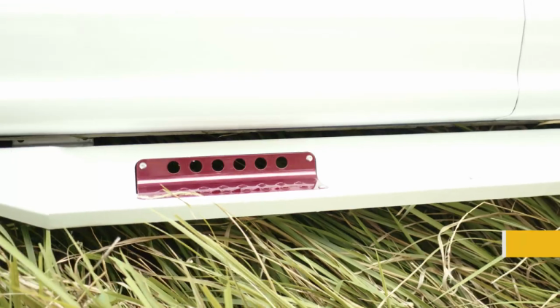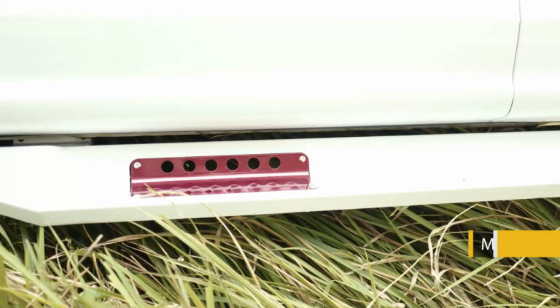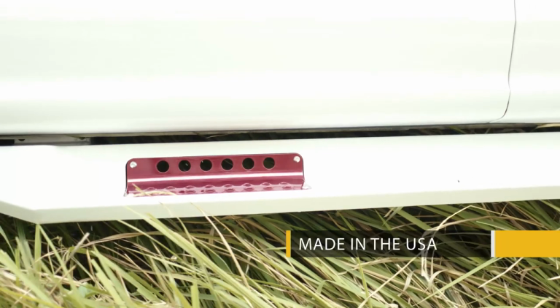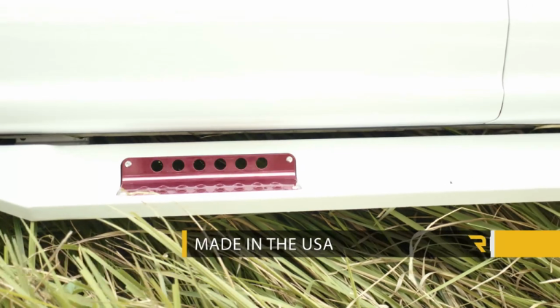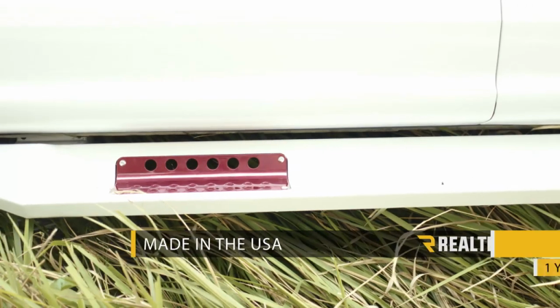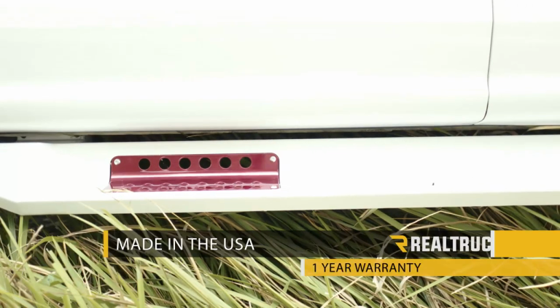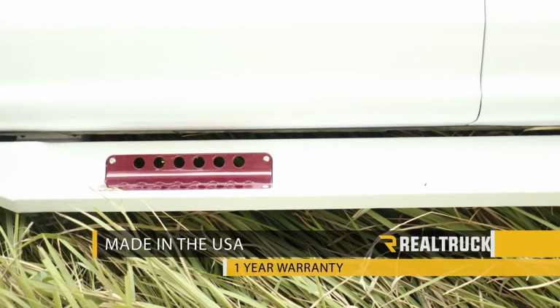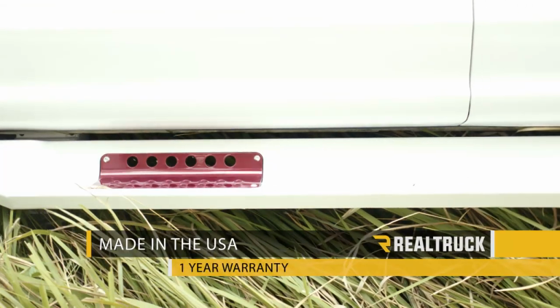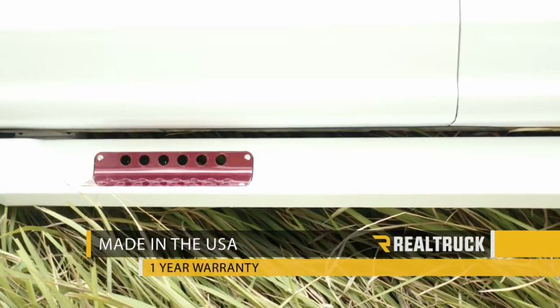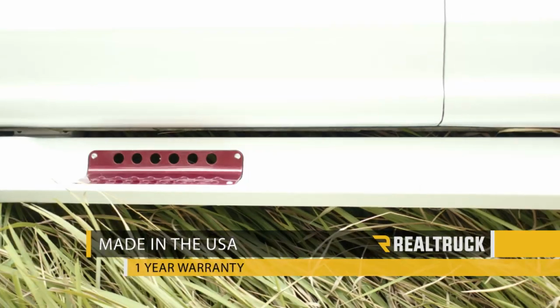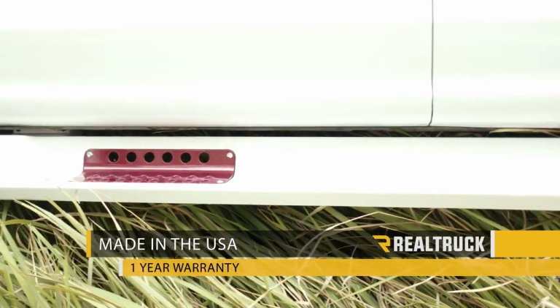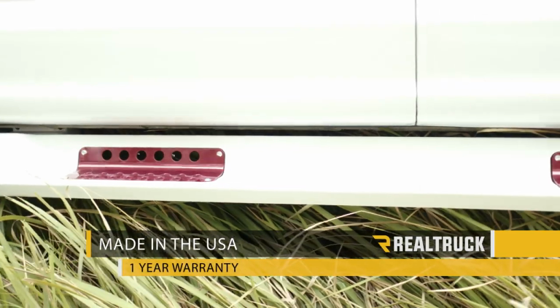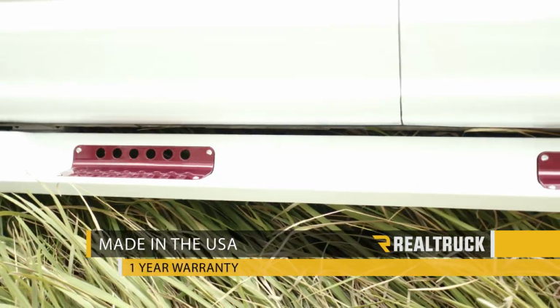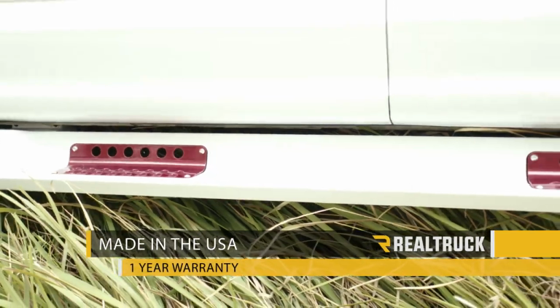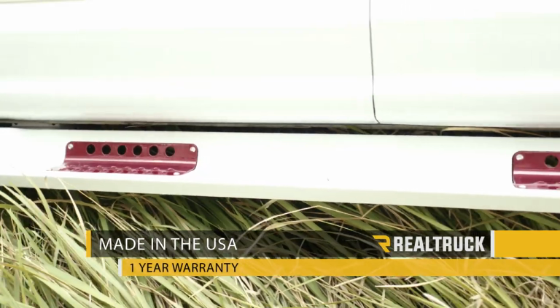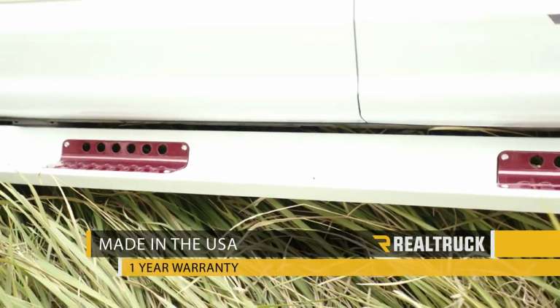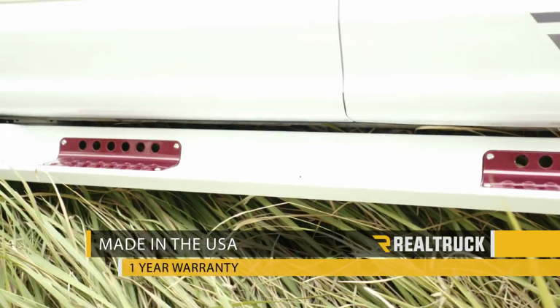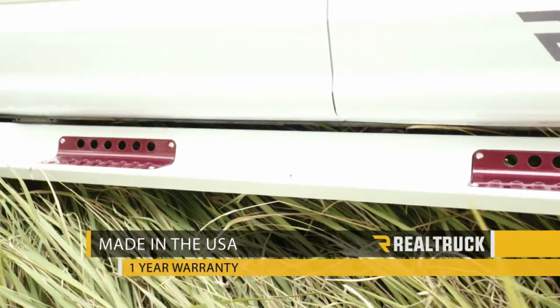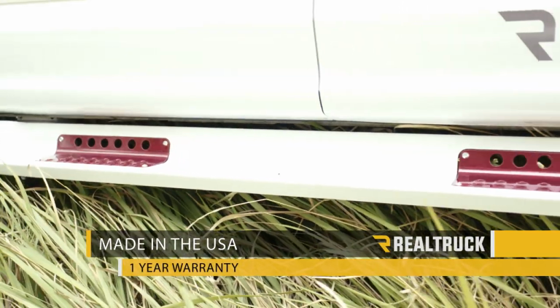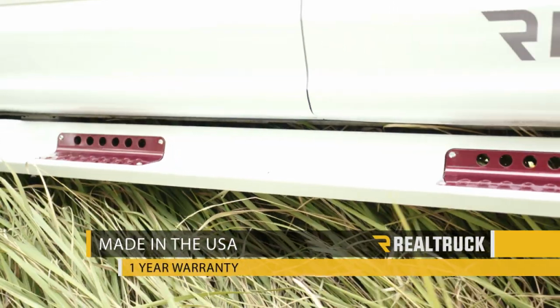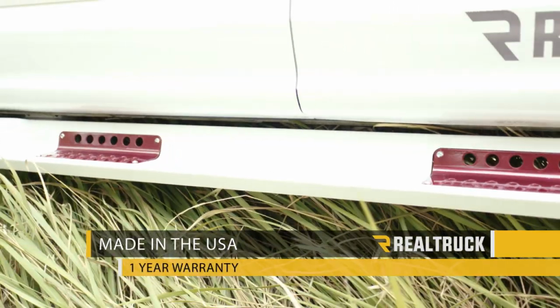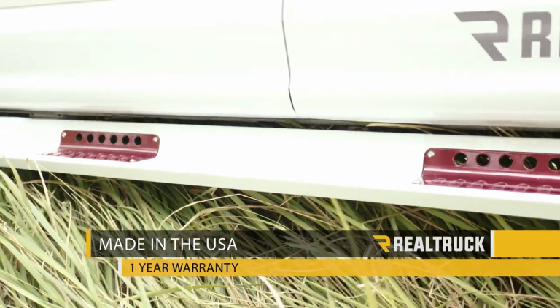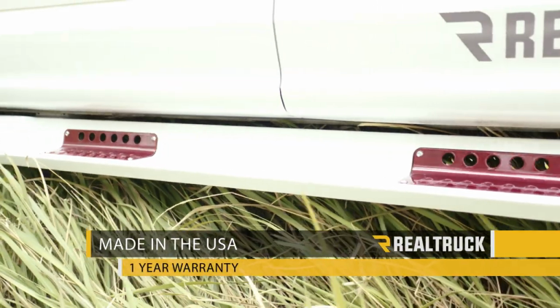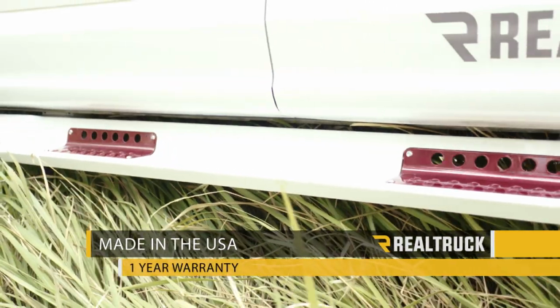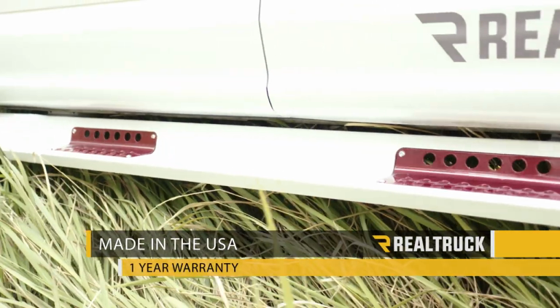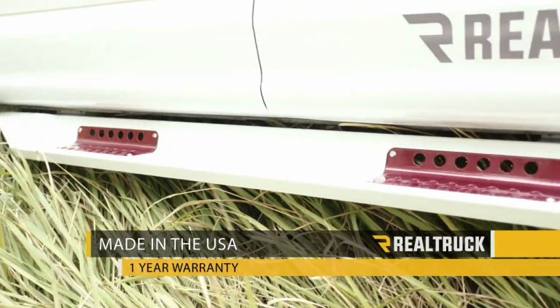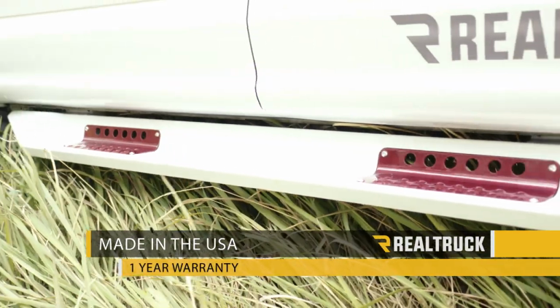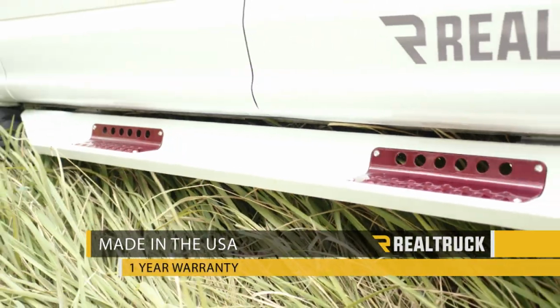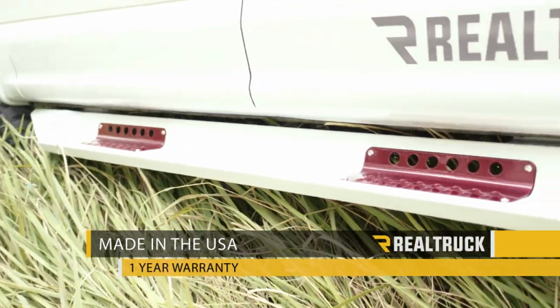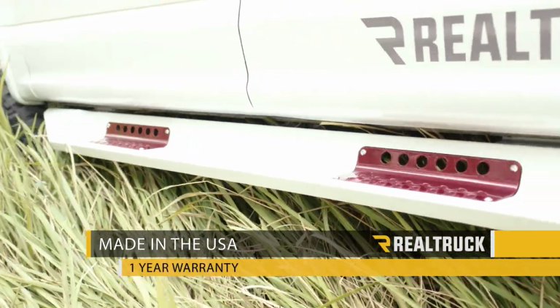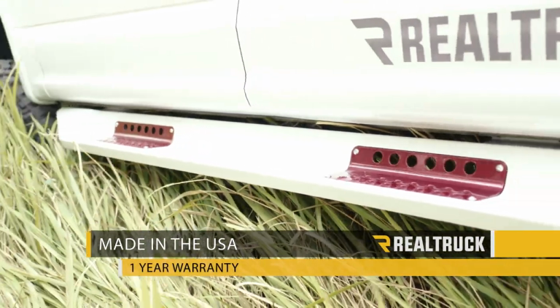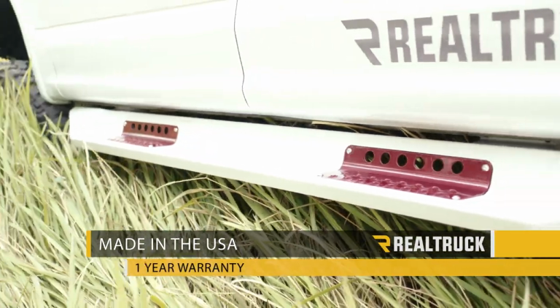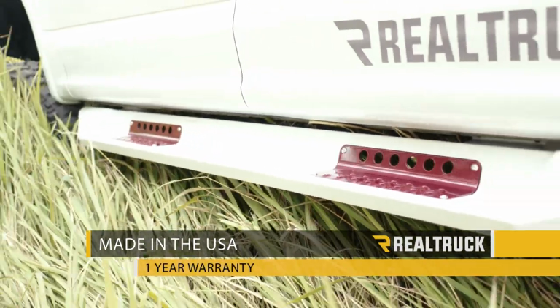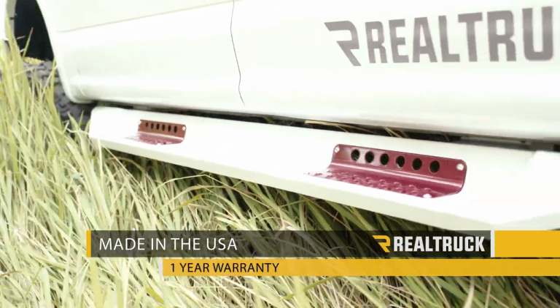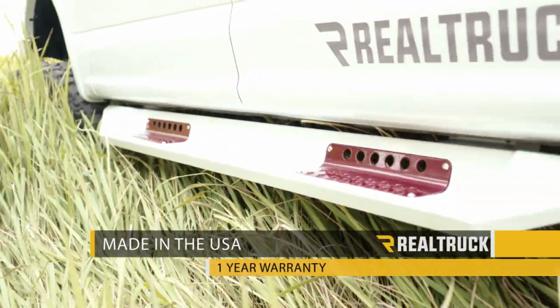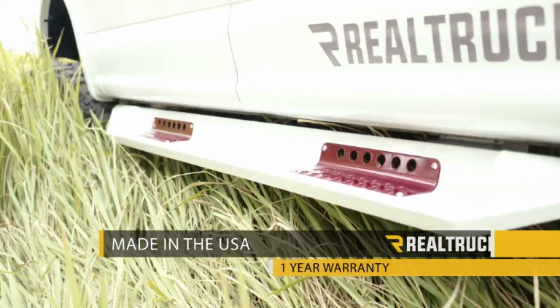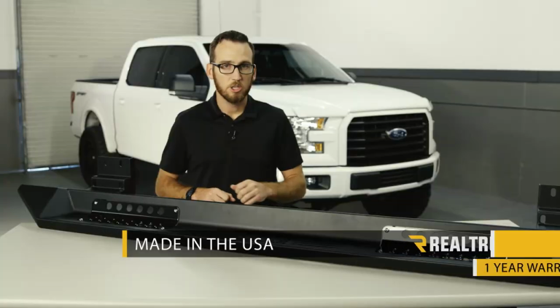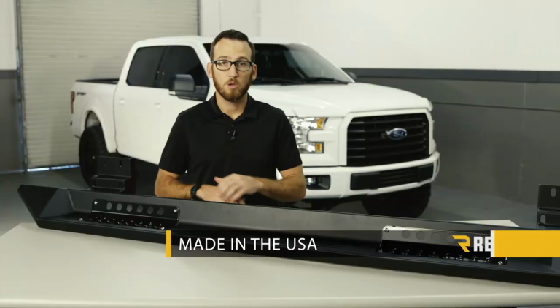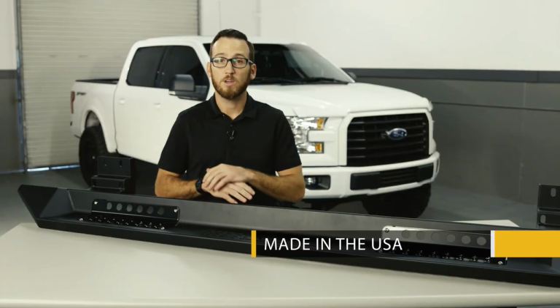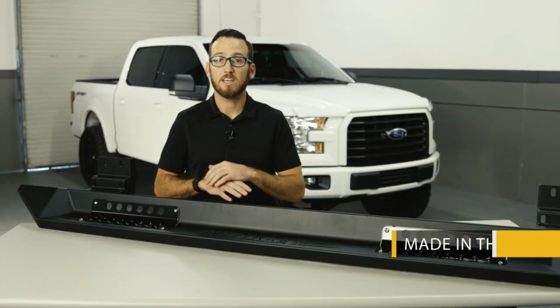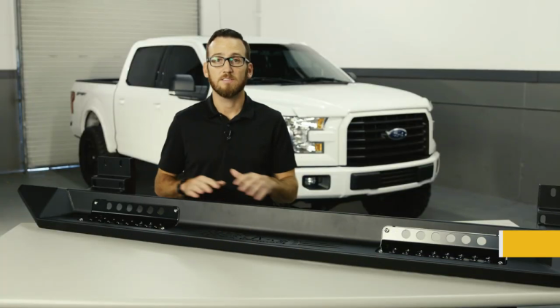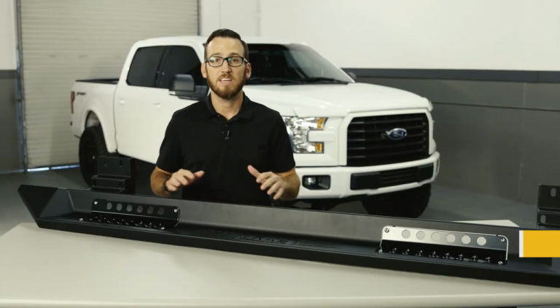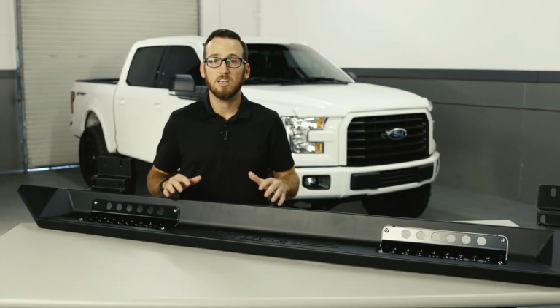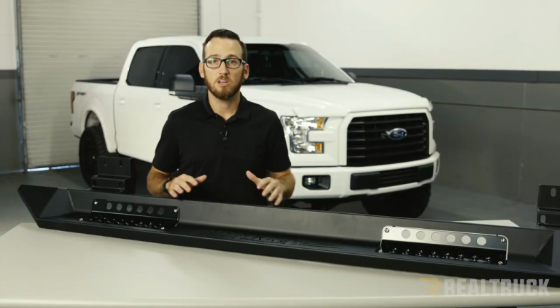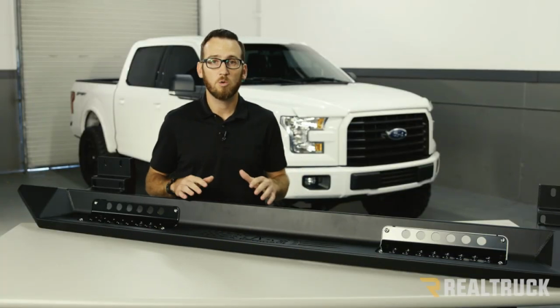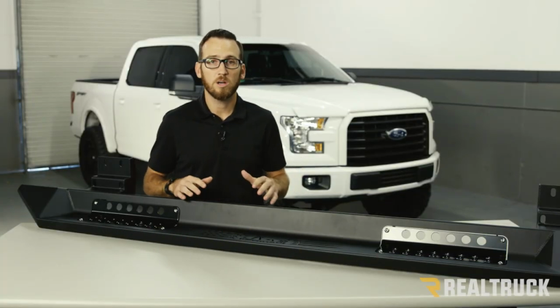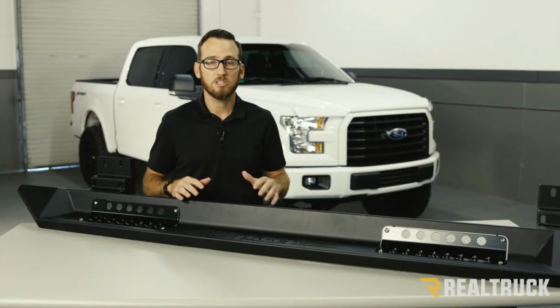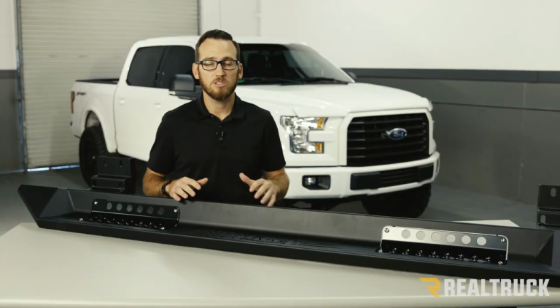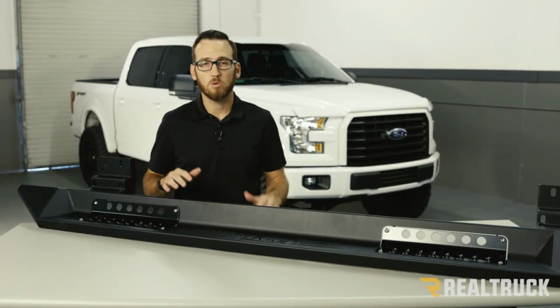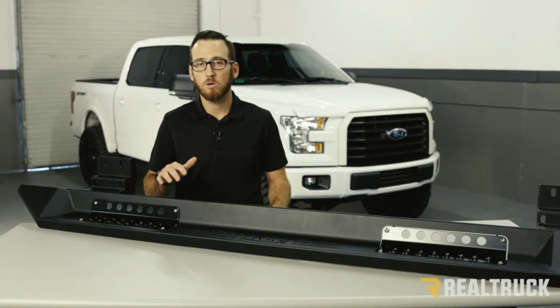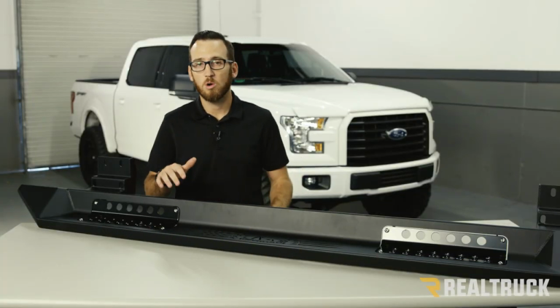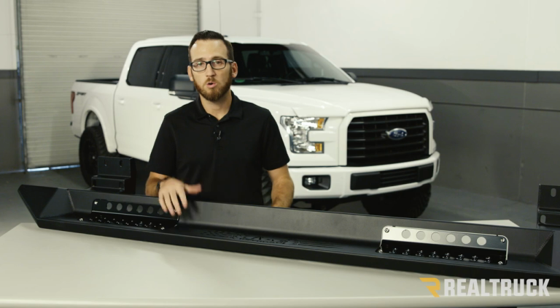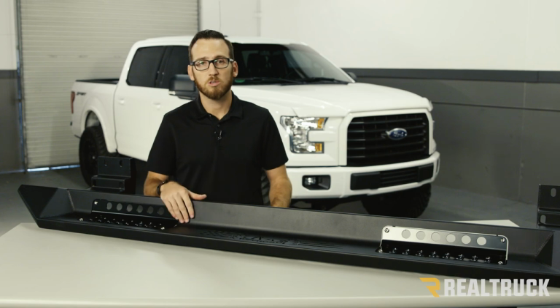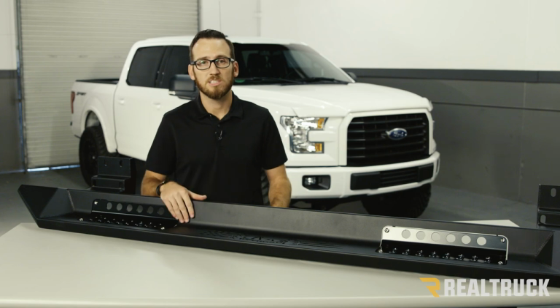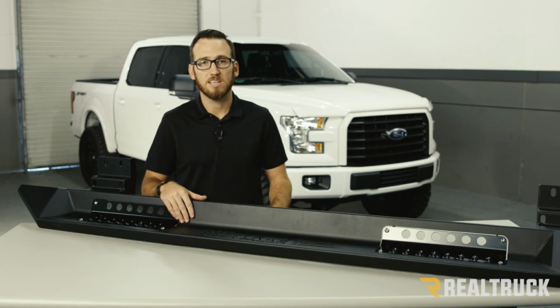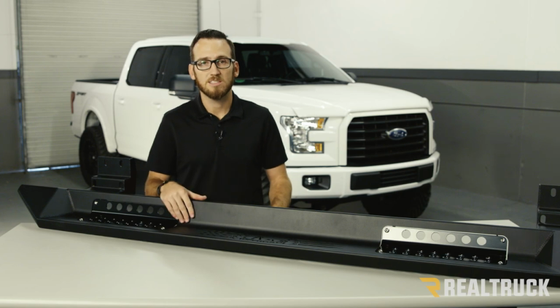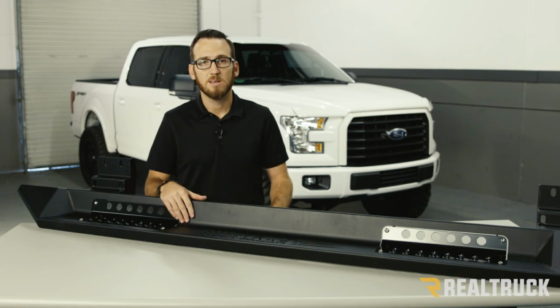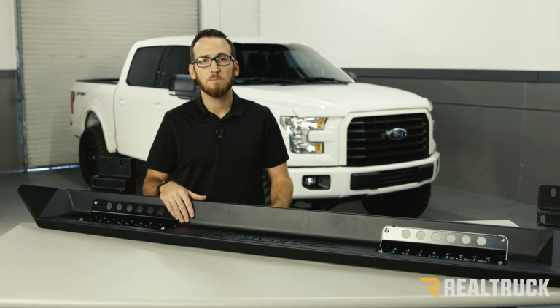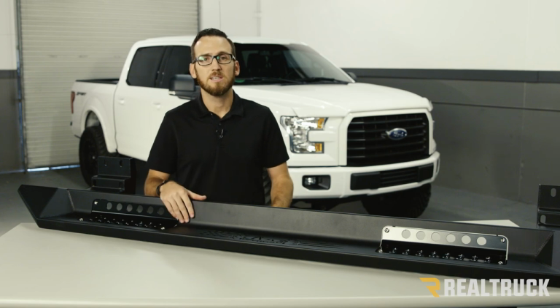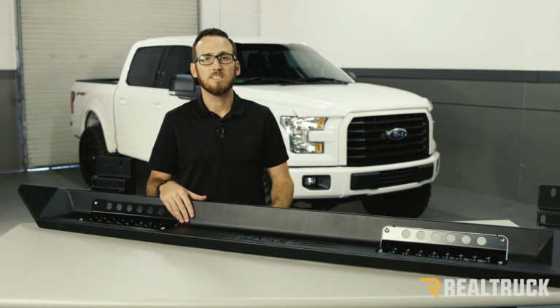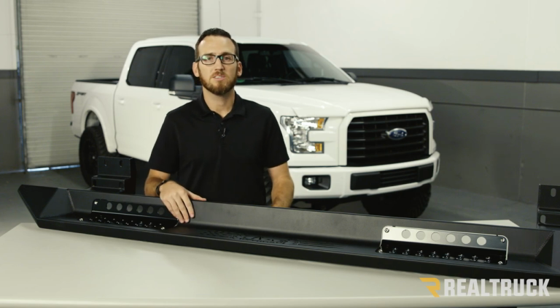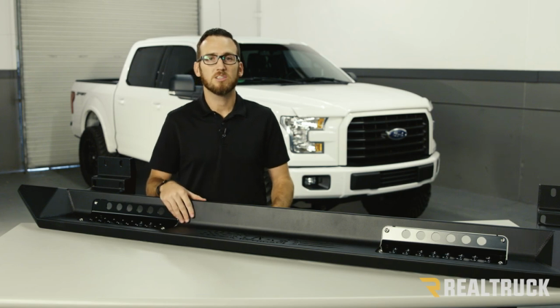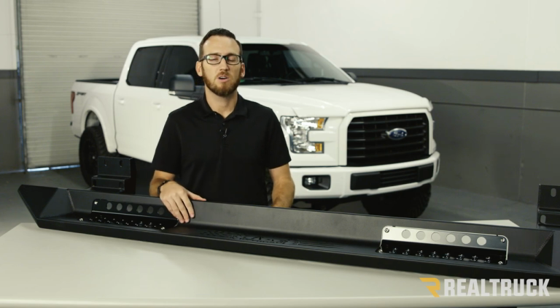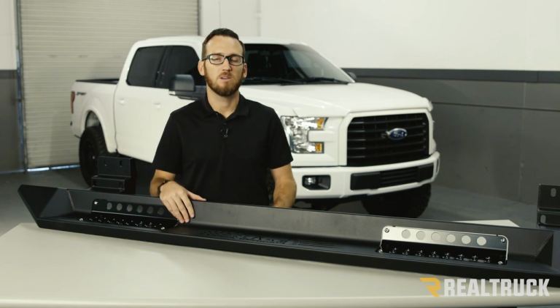These steps are made right here in the USA and they're going to come with a one year warranty. So if you guys have any other questions or want to order a set, please give us a call.